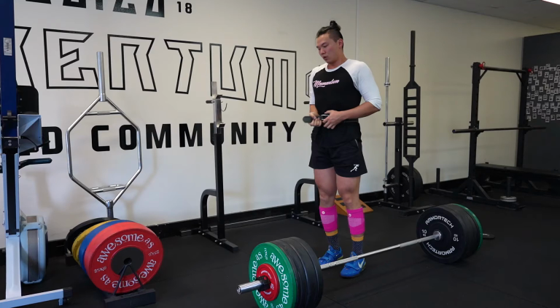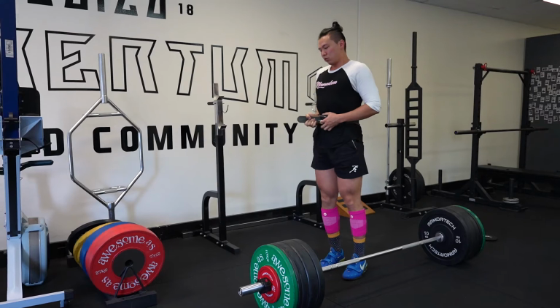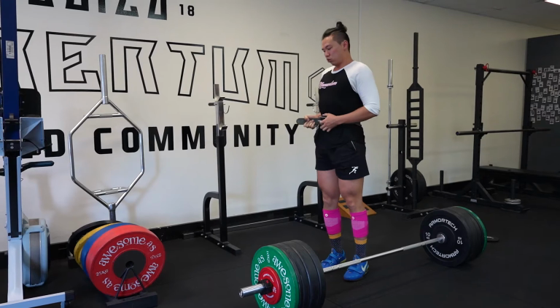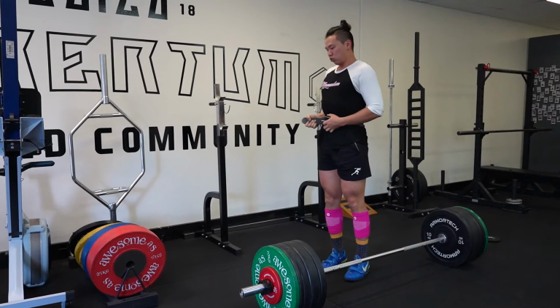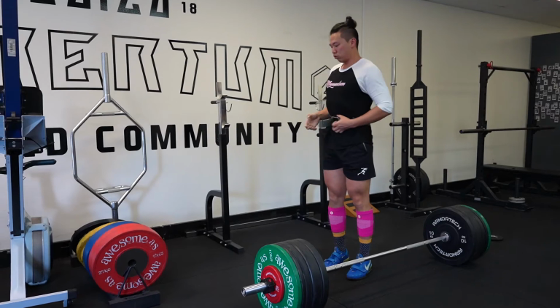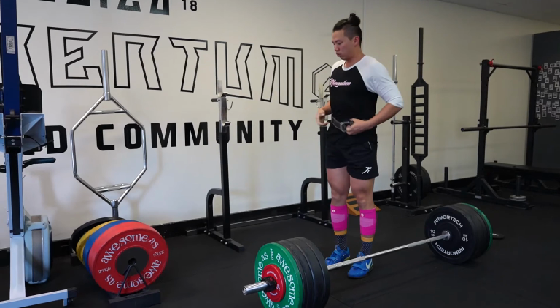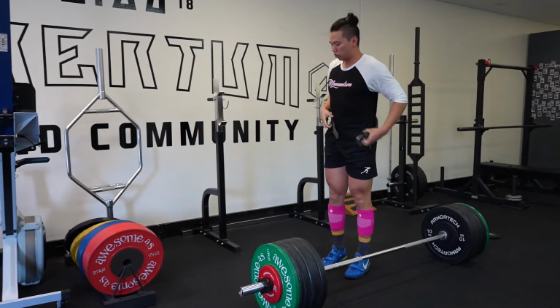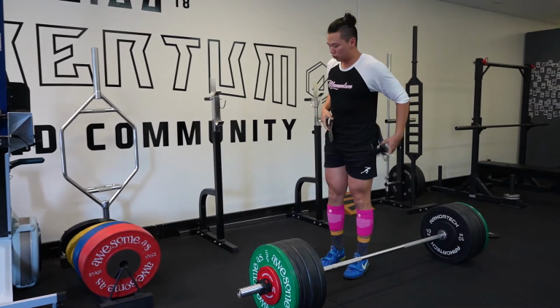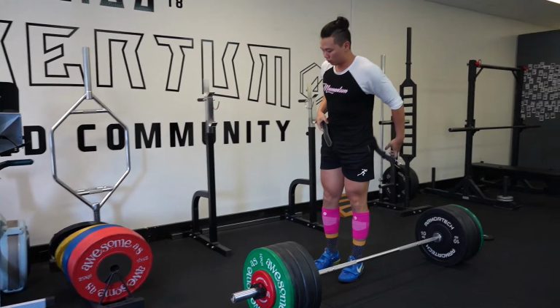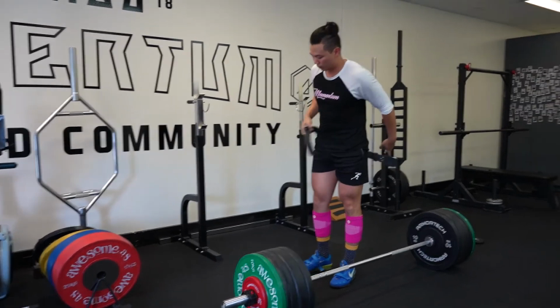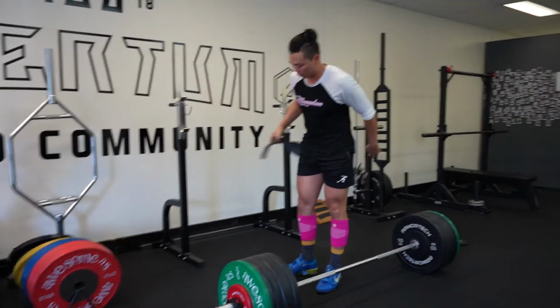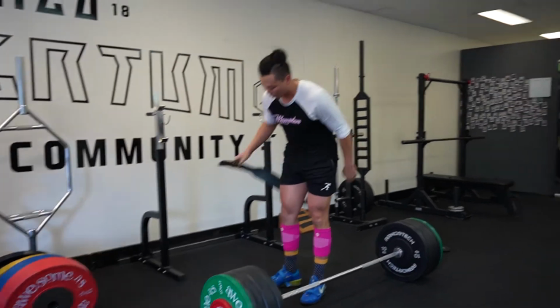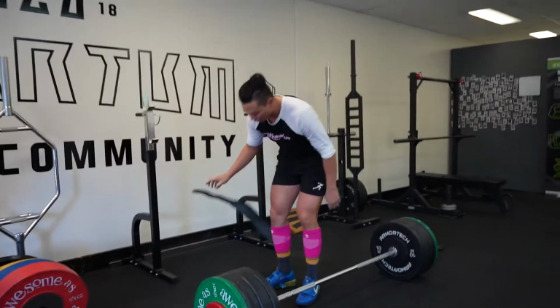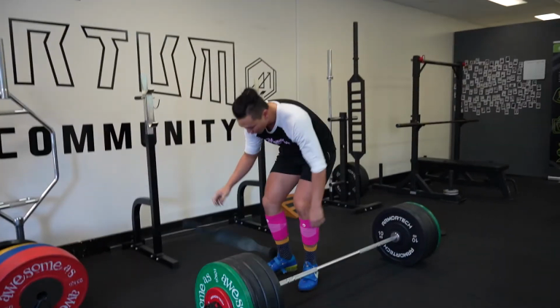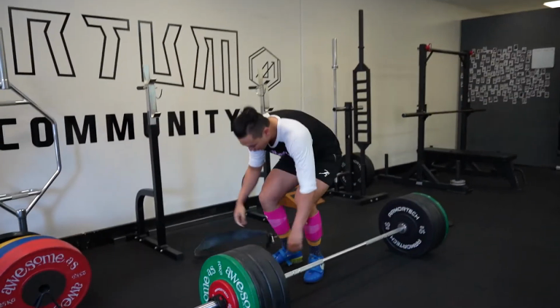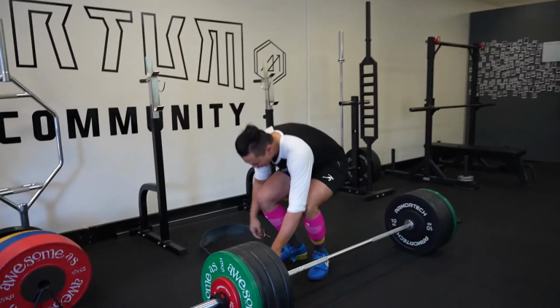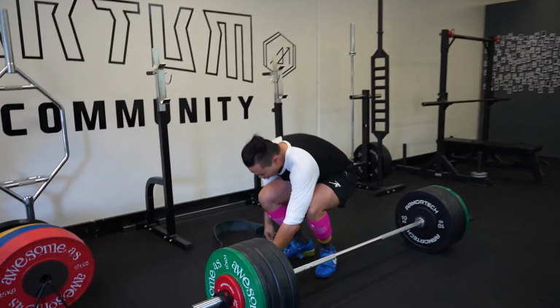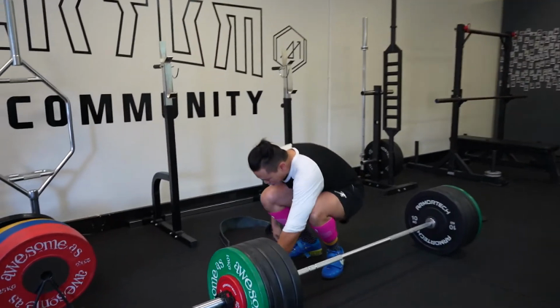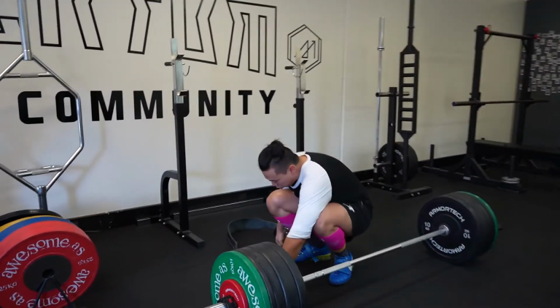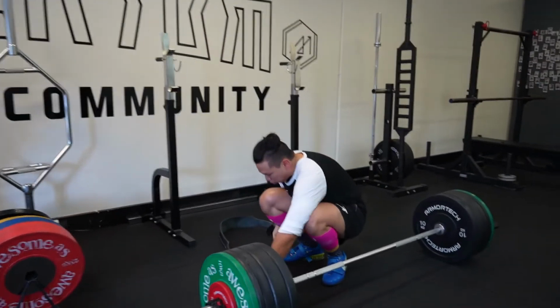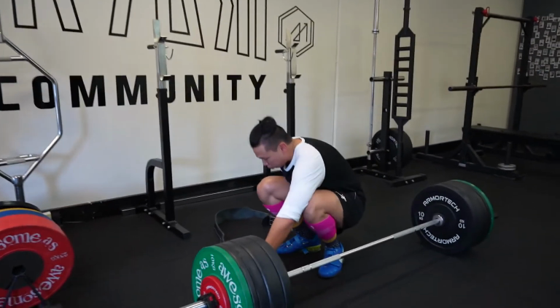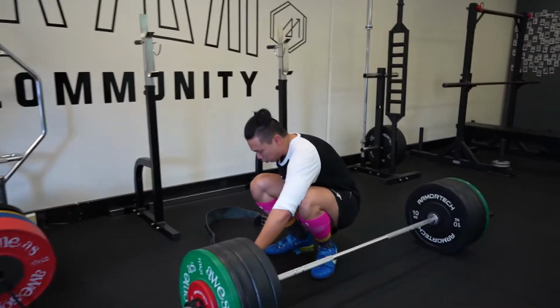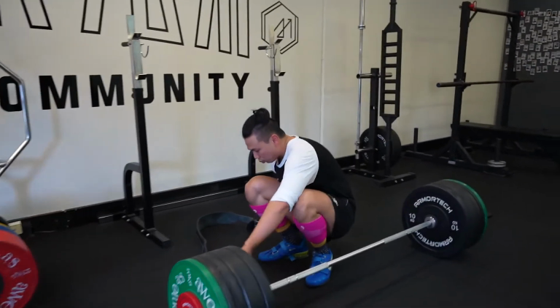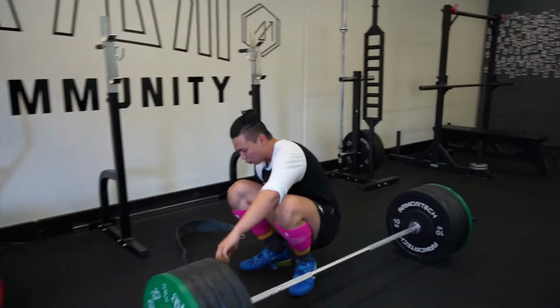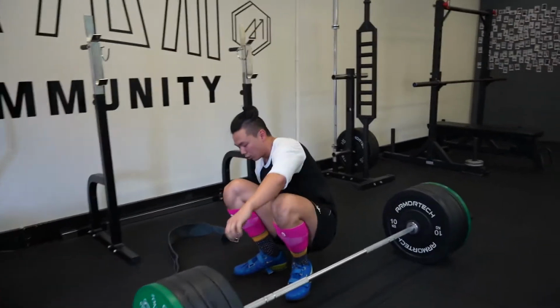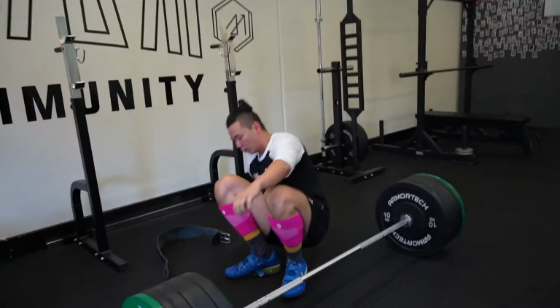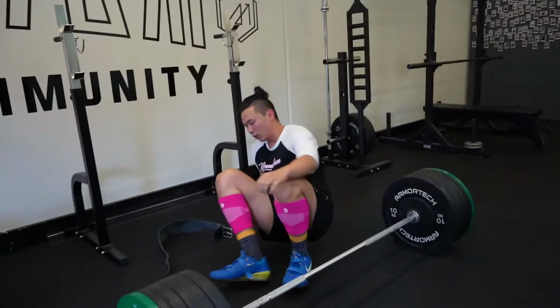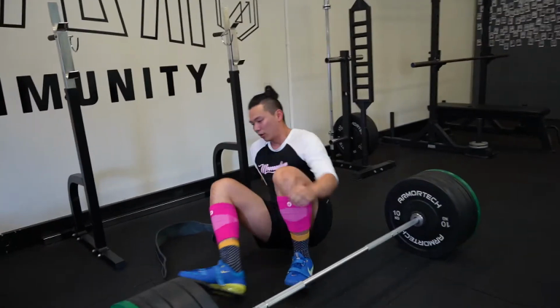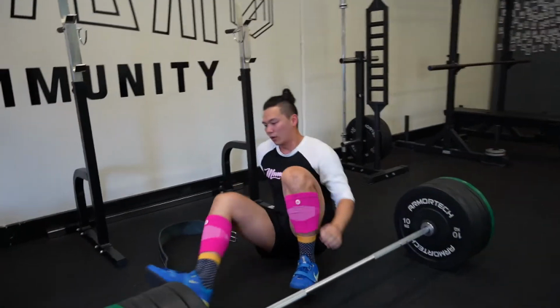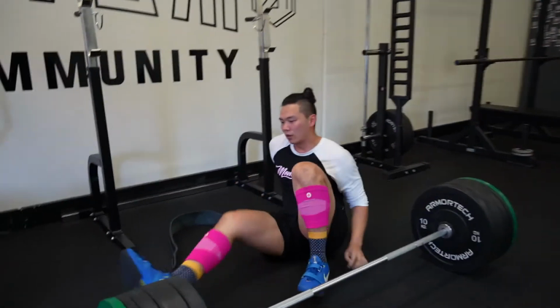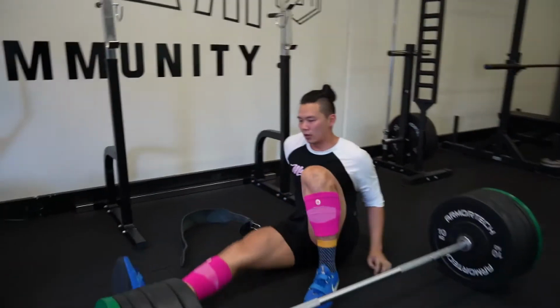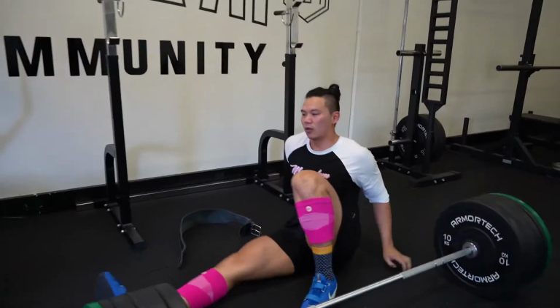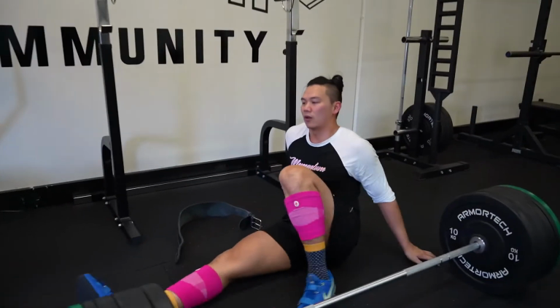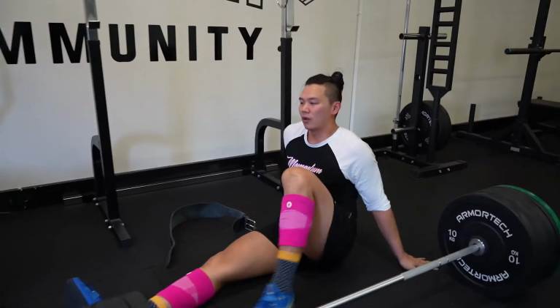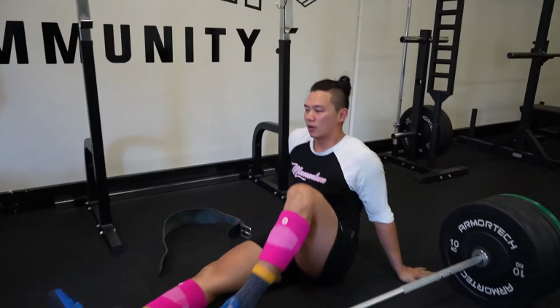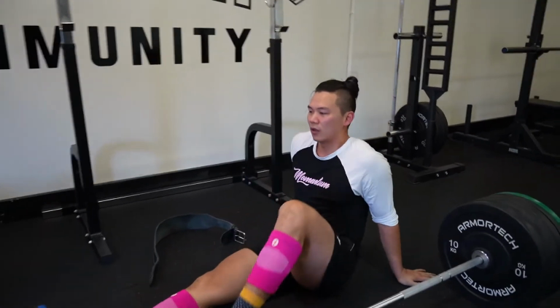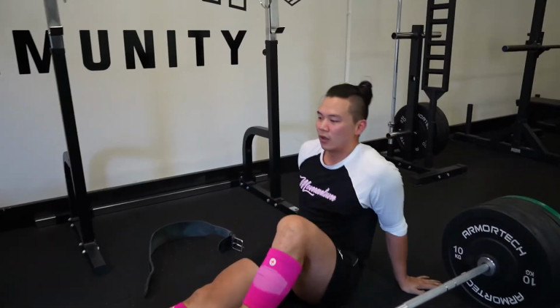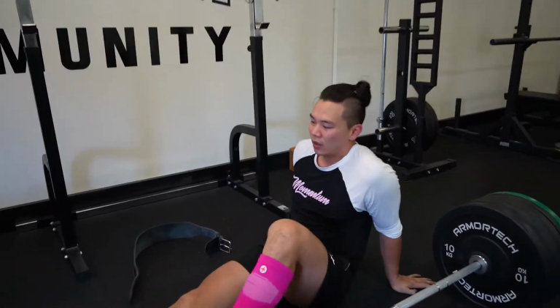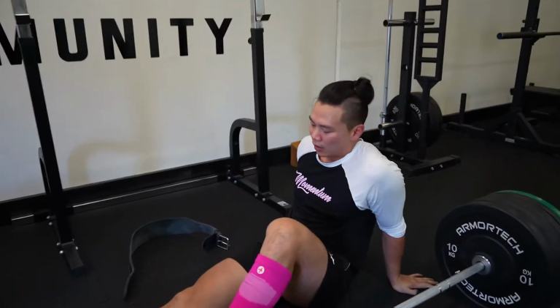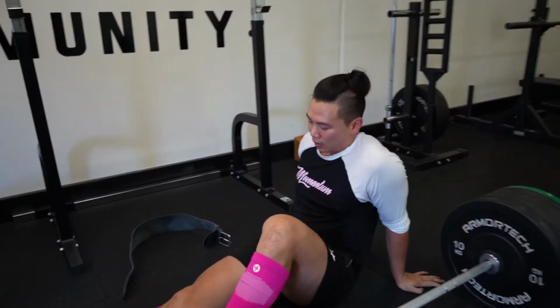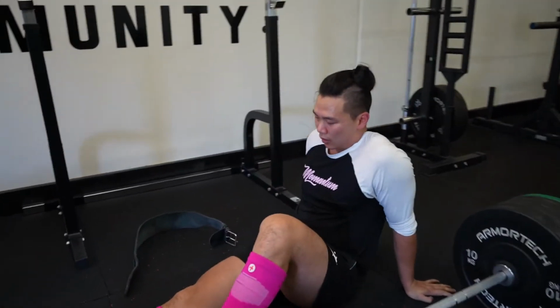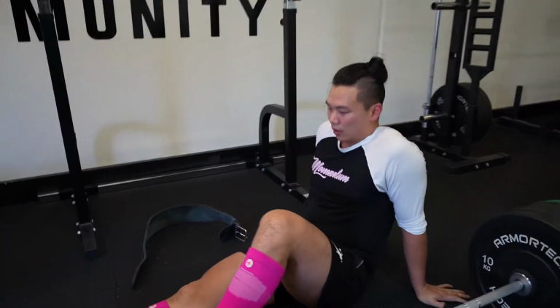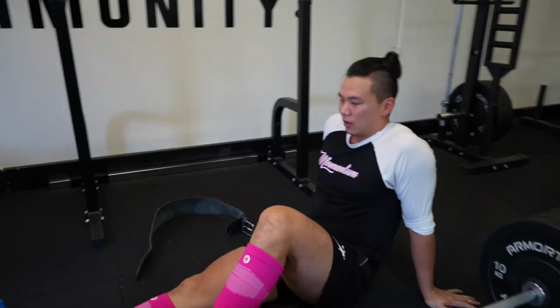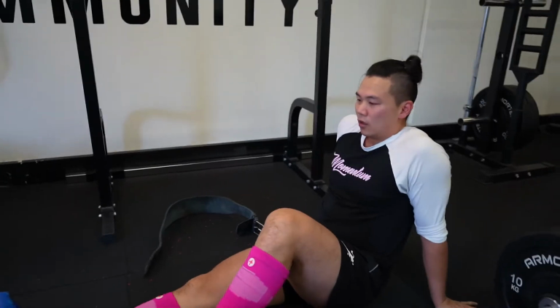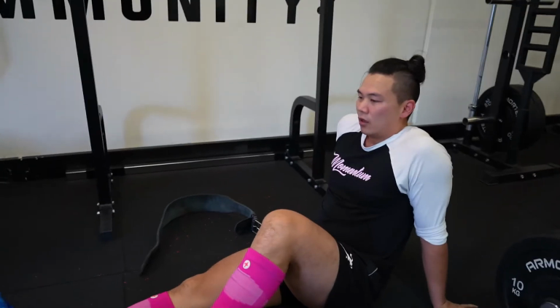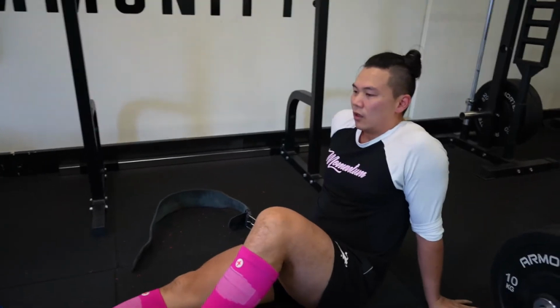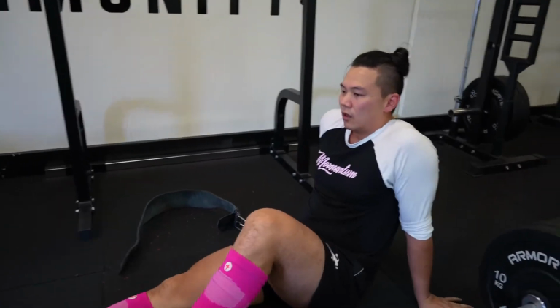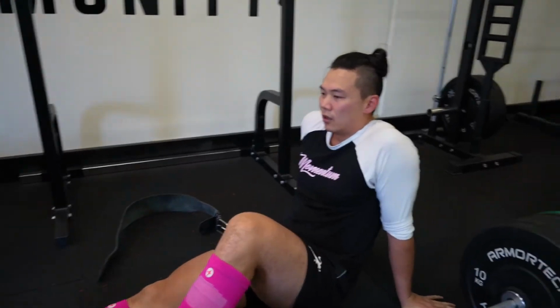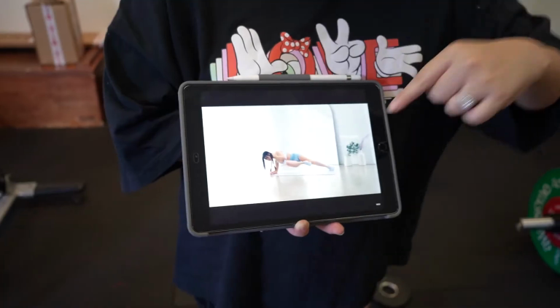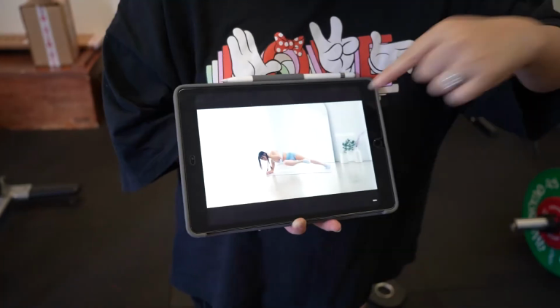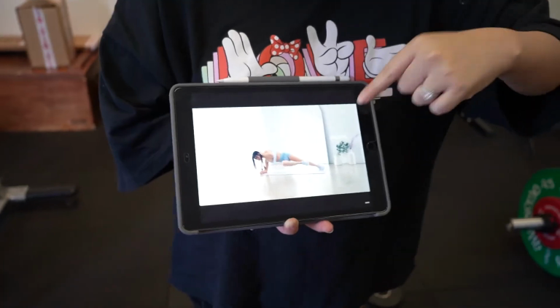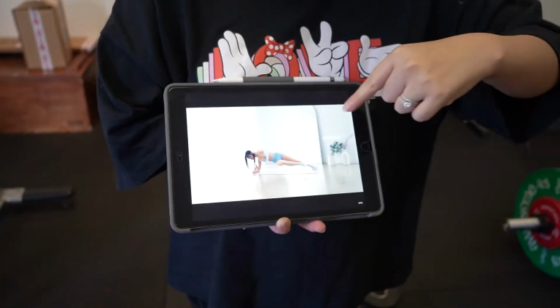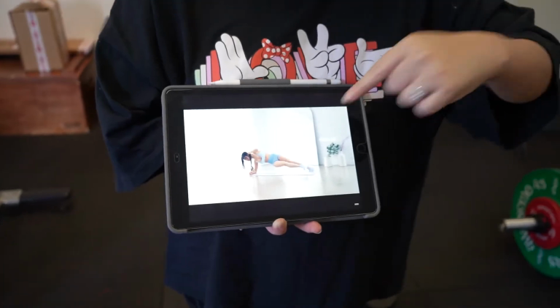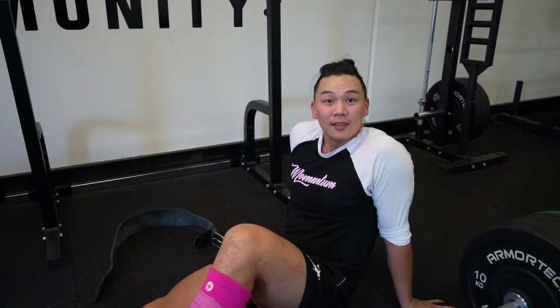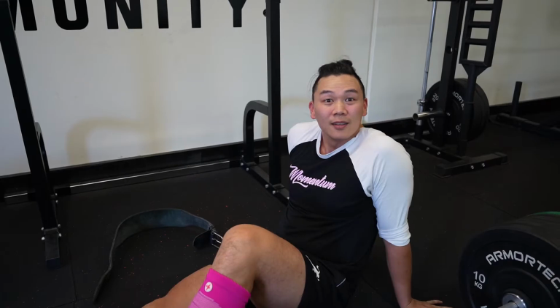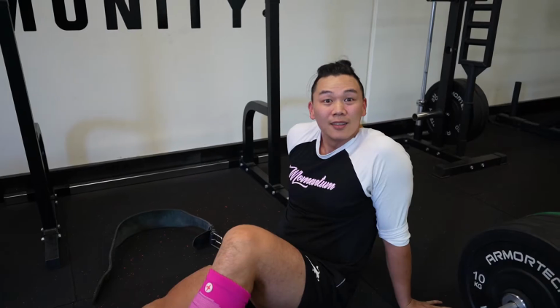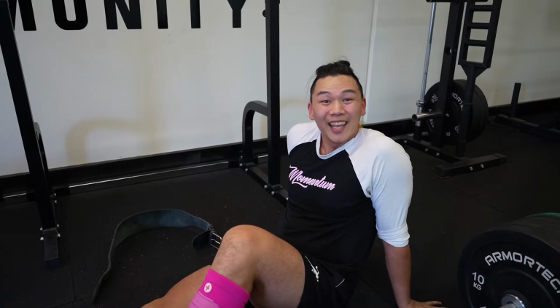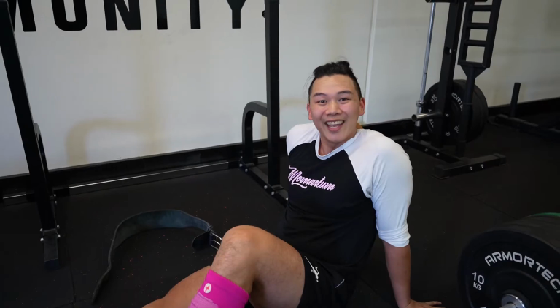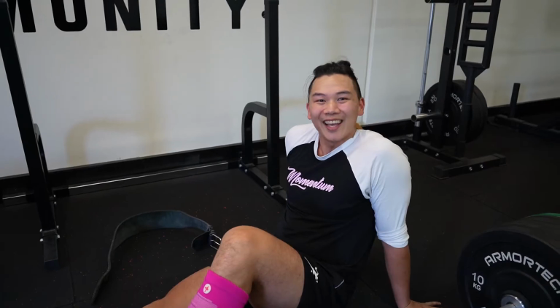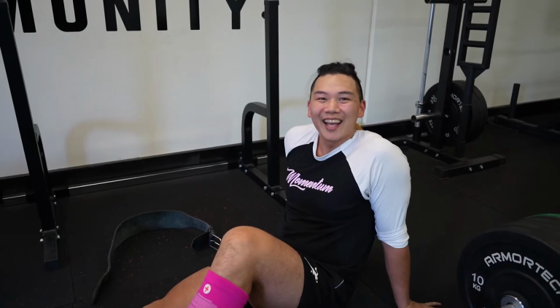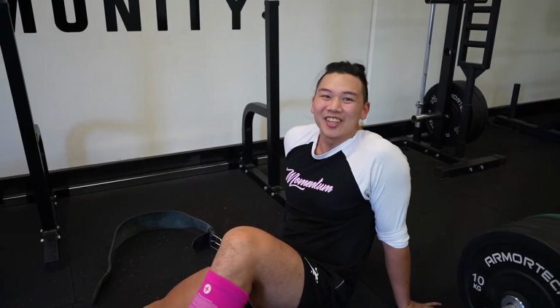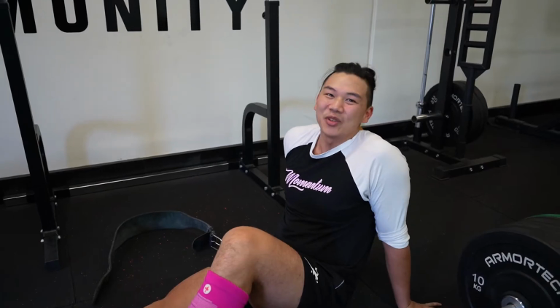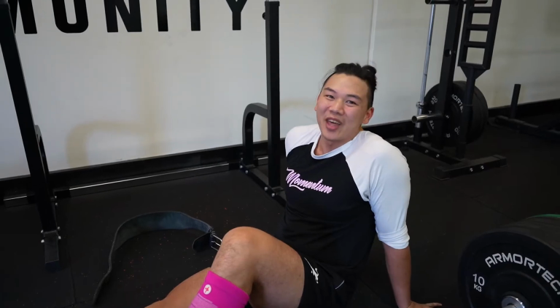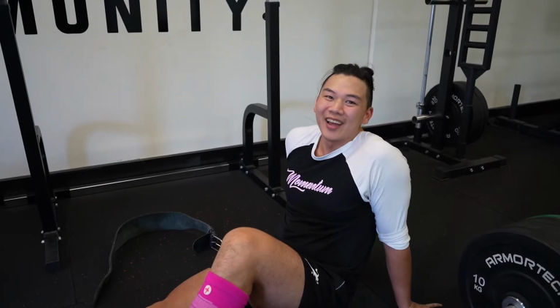So one day I was training and my wife came to me with this workout and she said you should totally do this workout. And I said, yeah, I can do that.